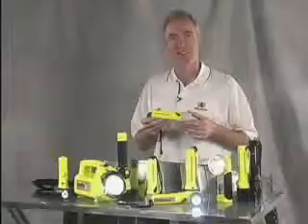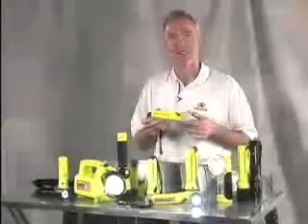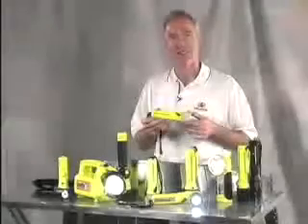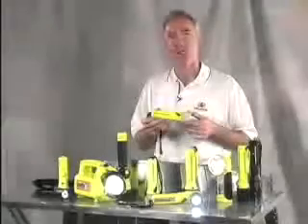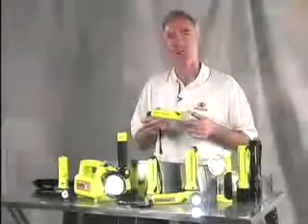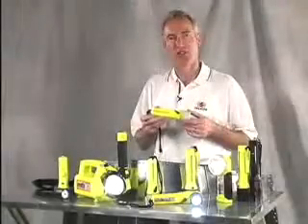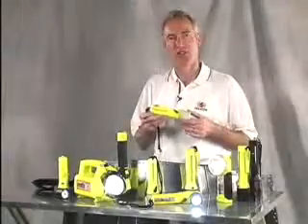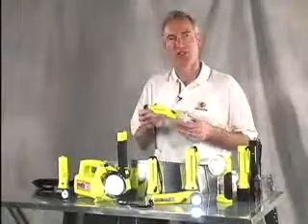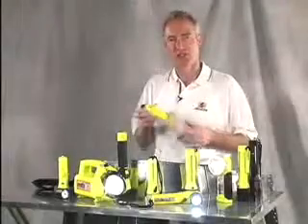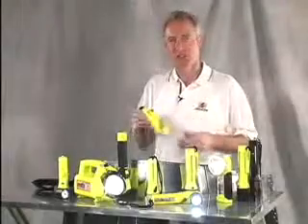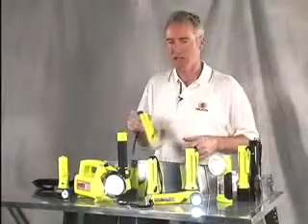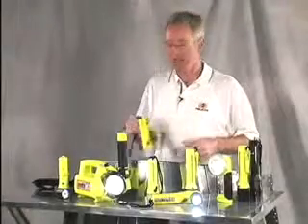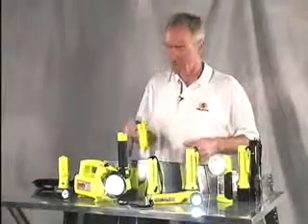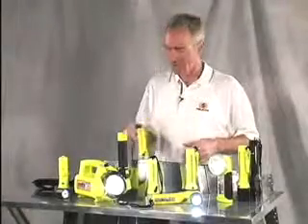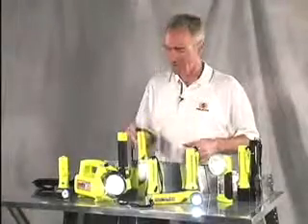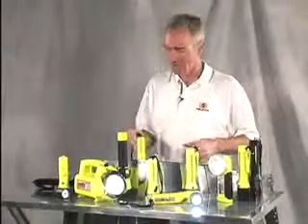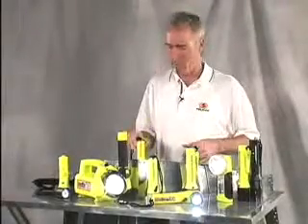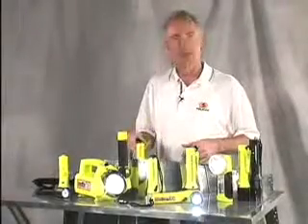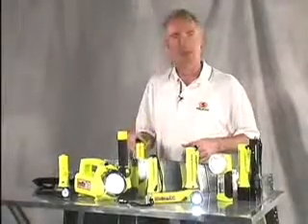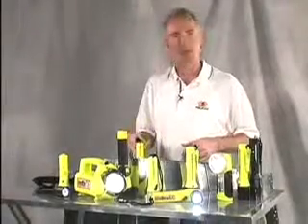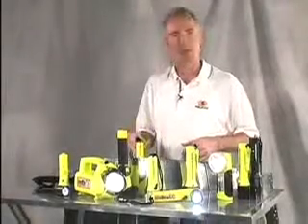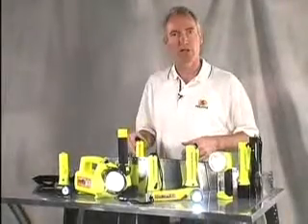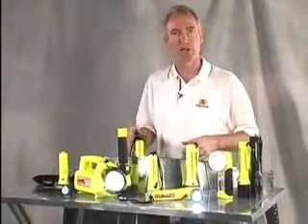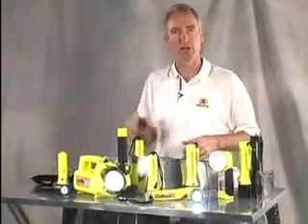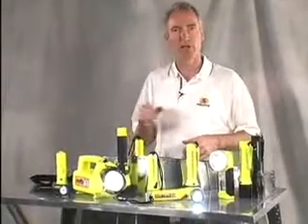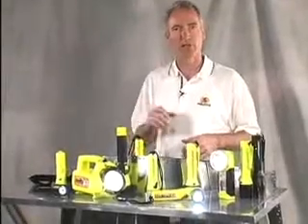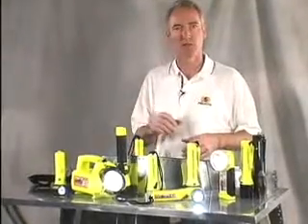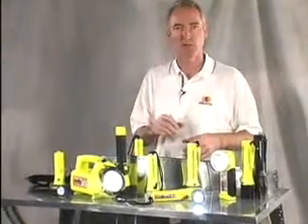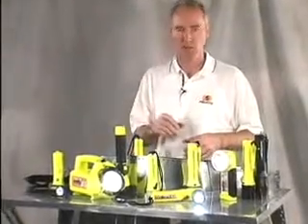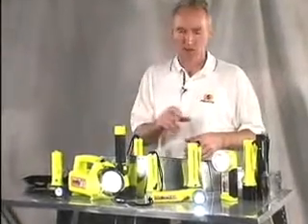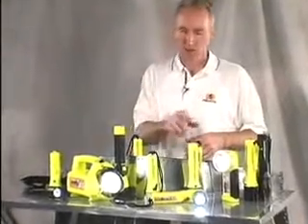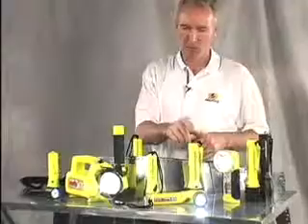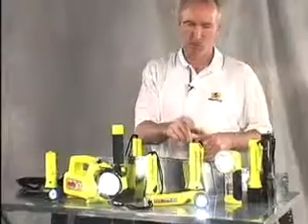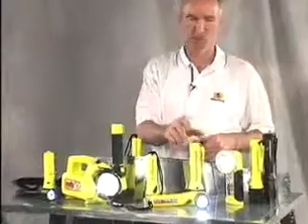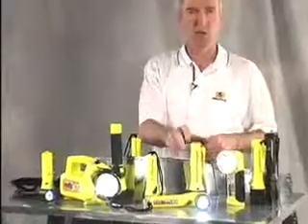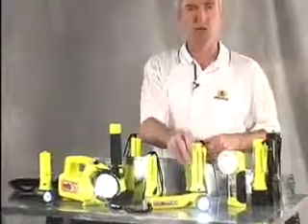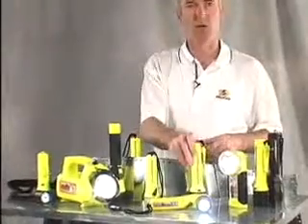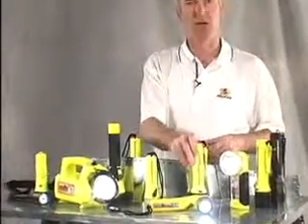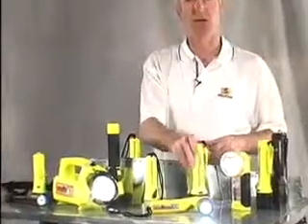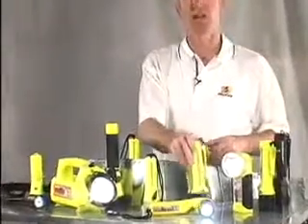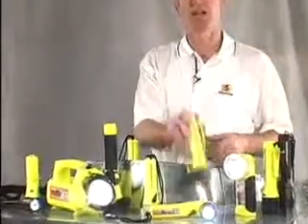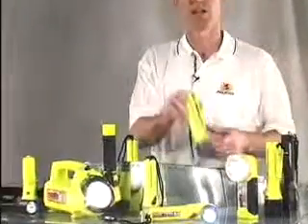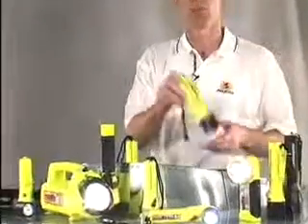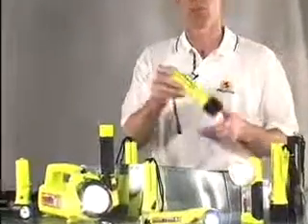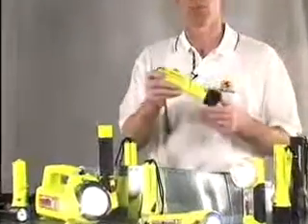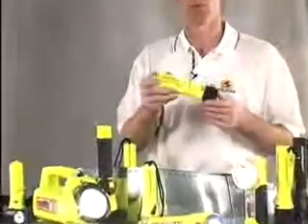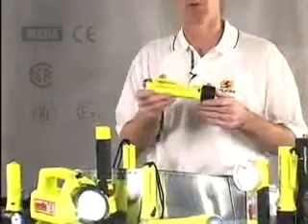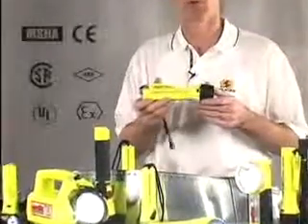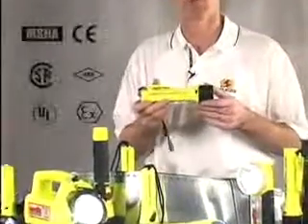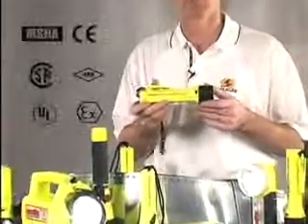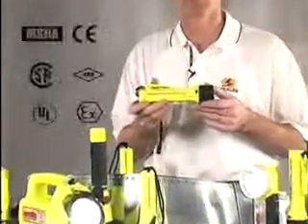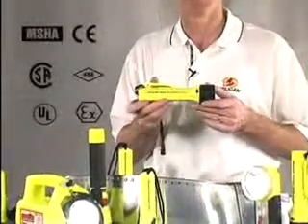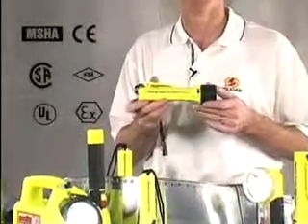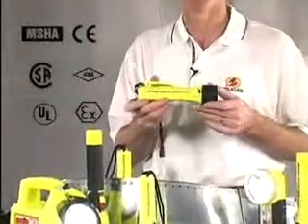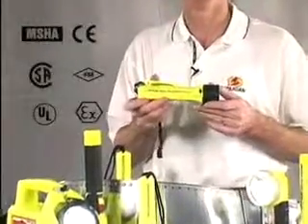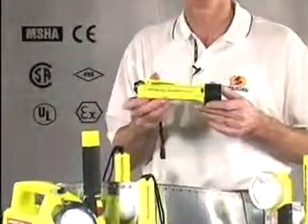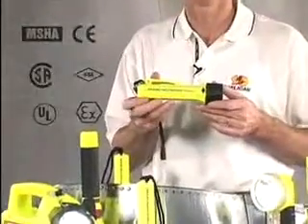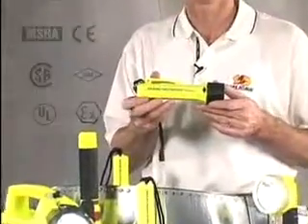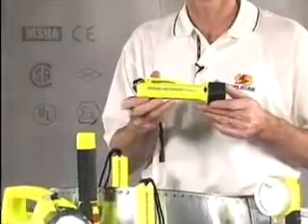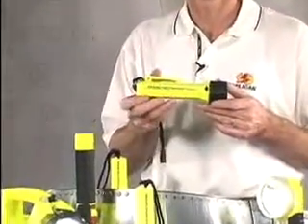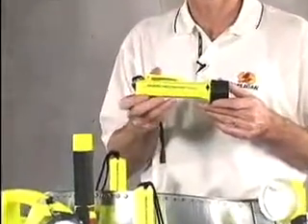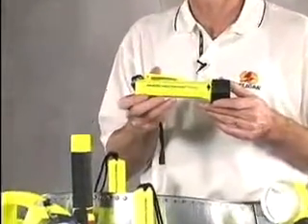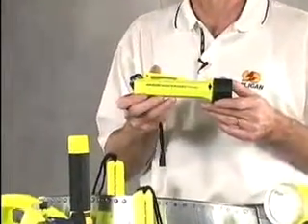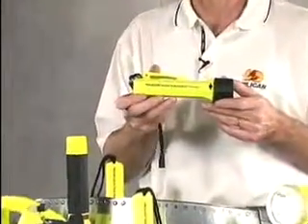Of the dozens of safety lights that Pelican manufactures, the Super Sabre light has more approvals than any other light in the world.